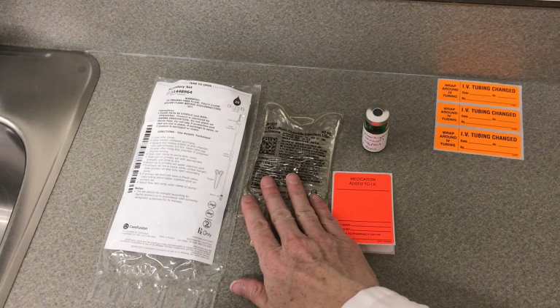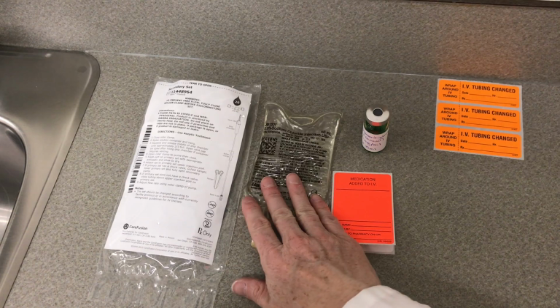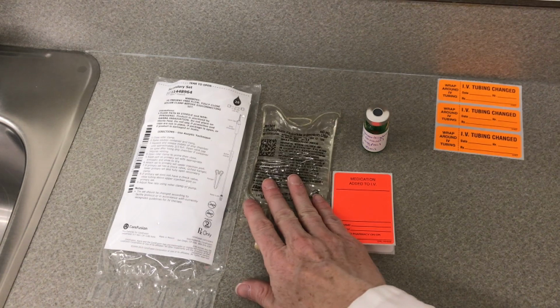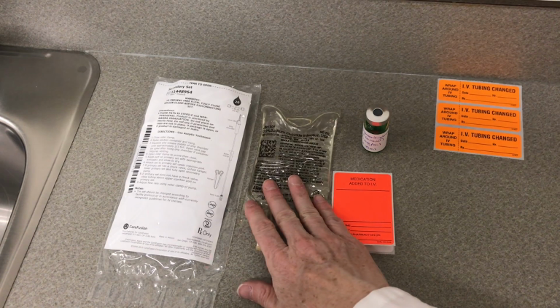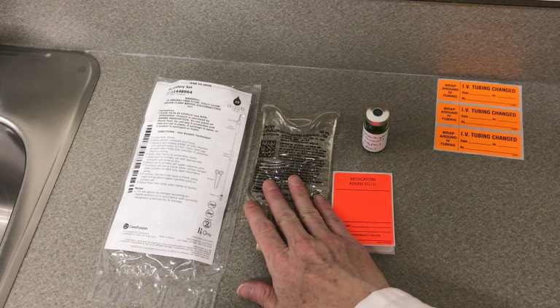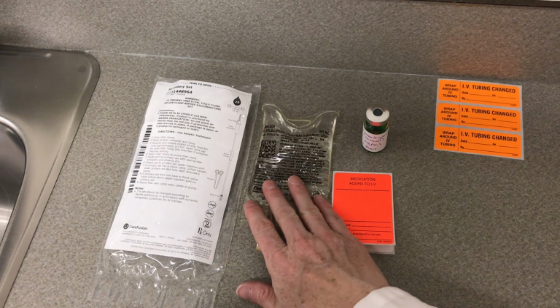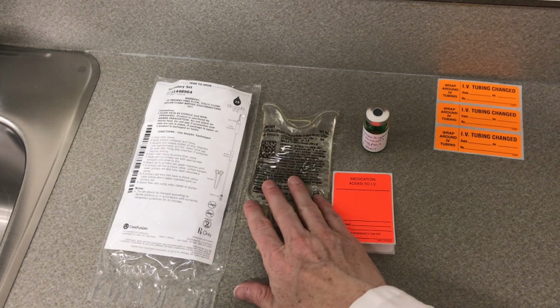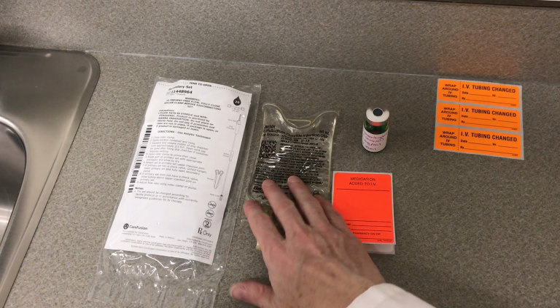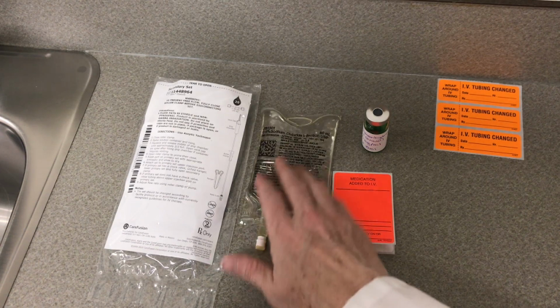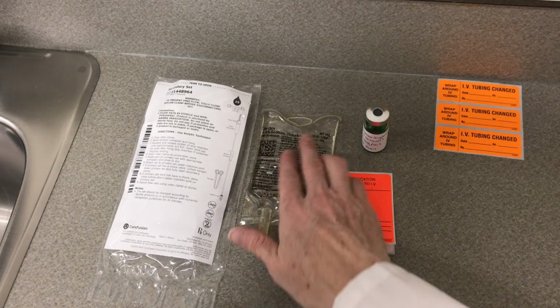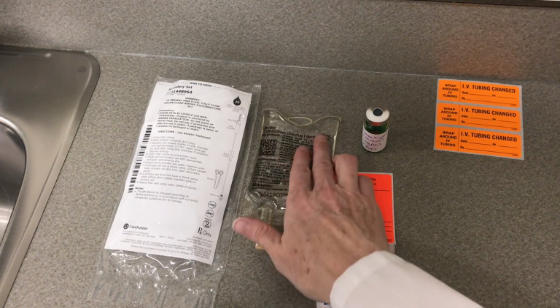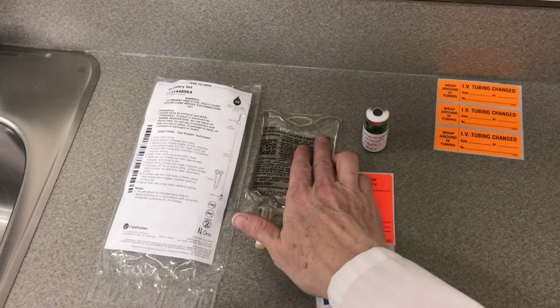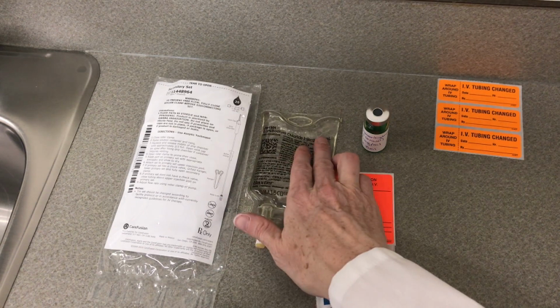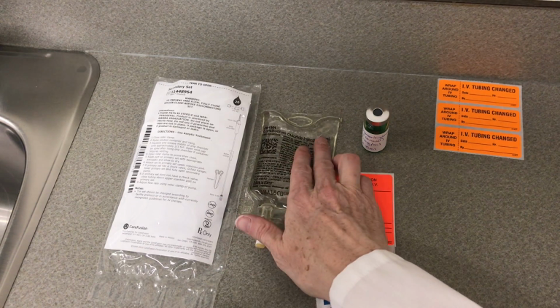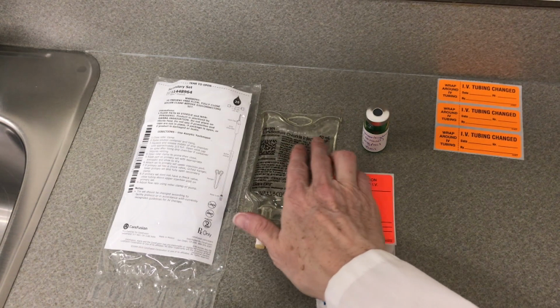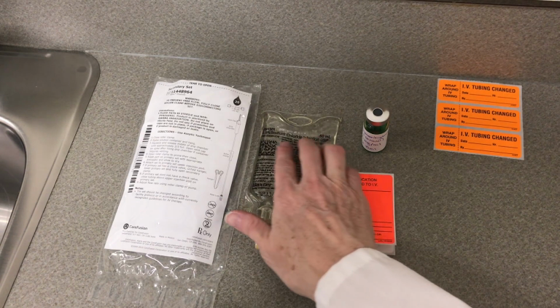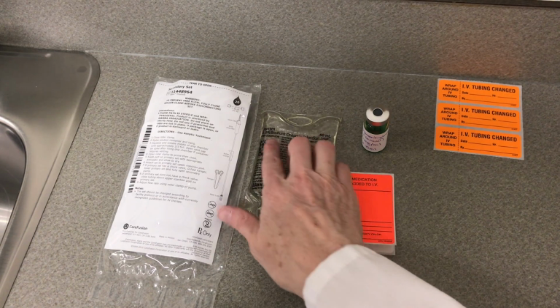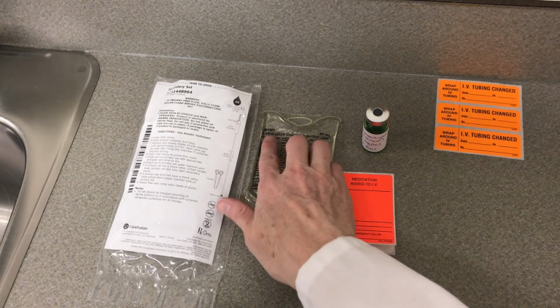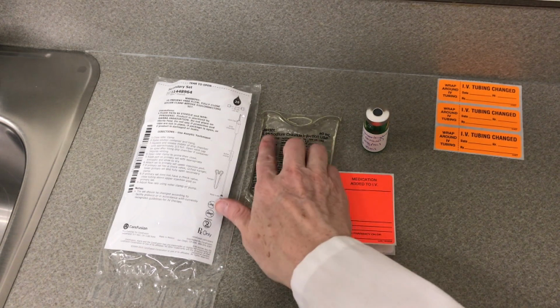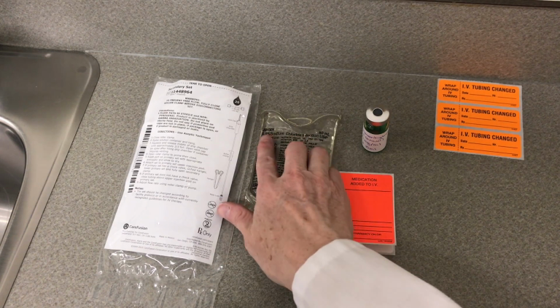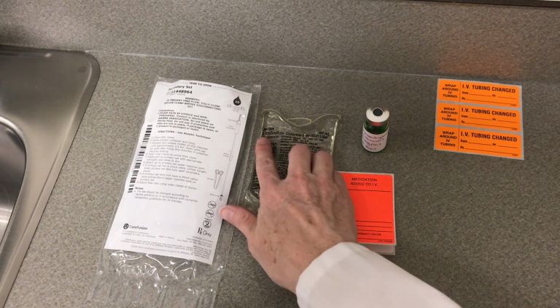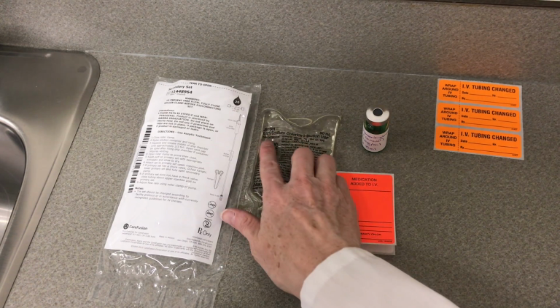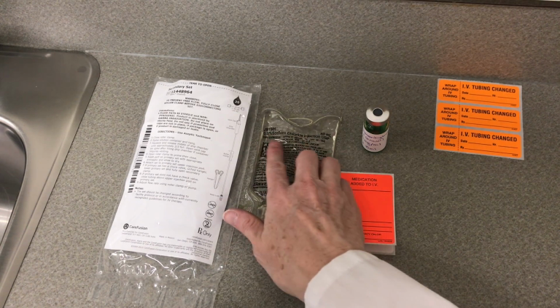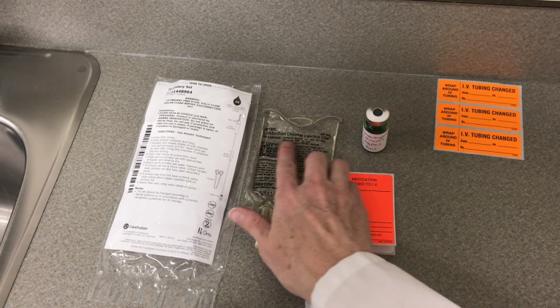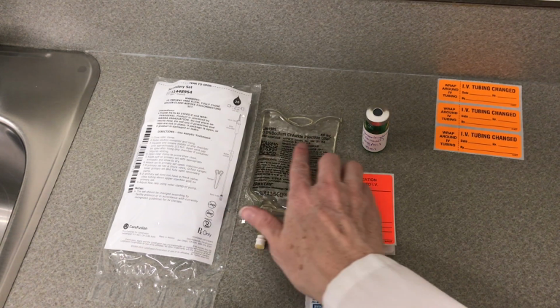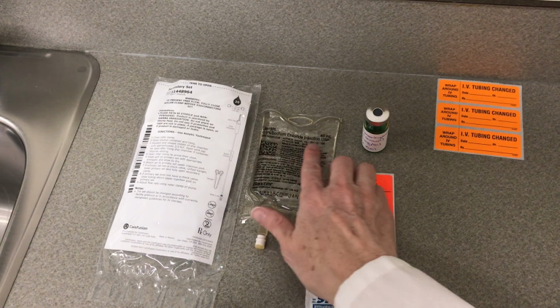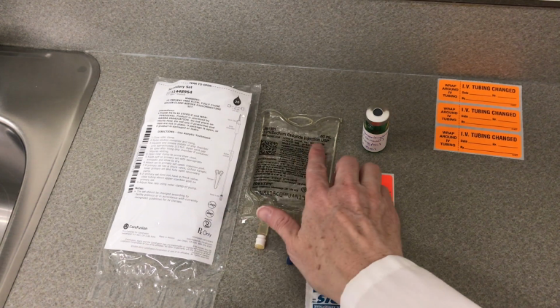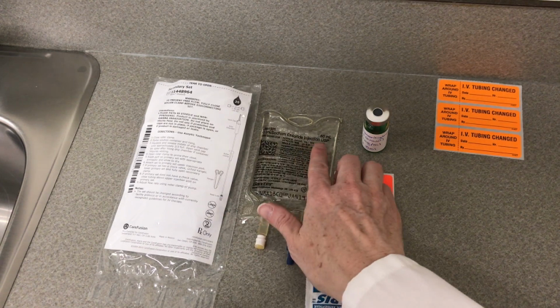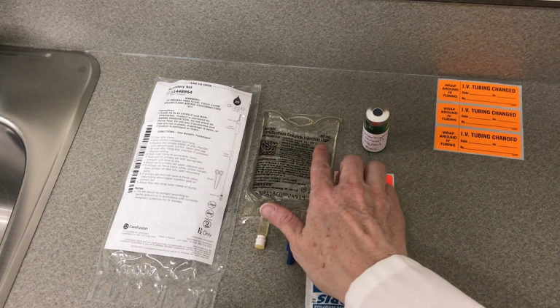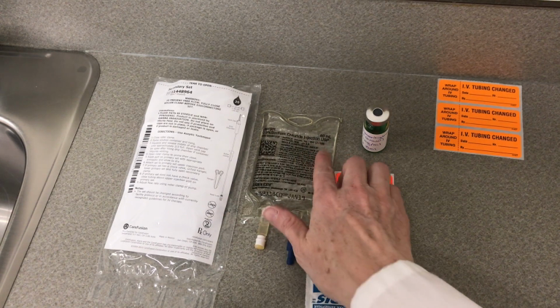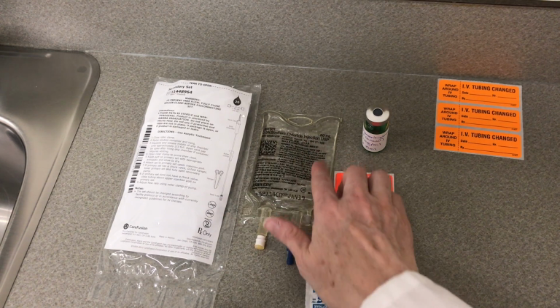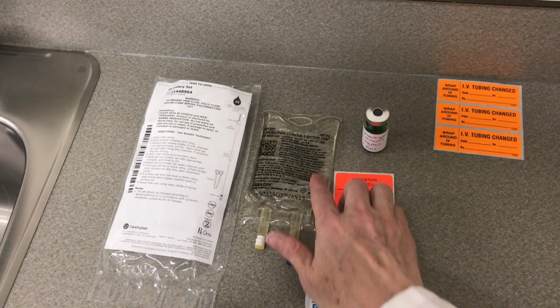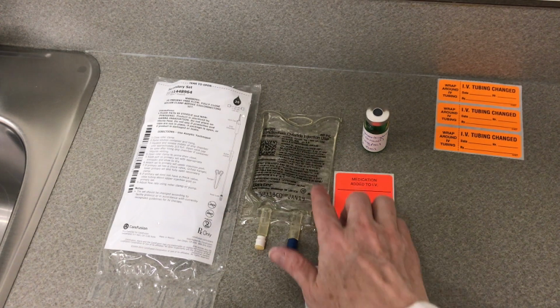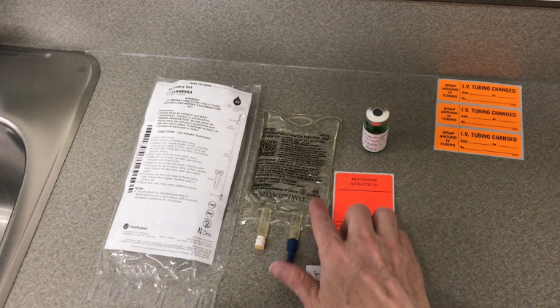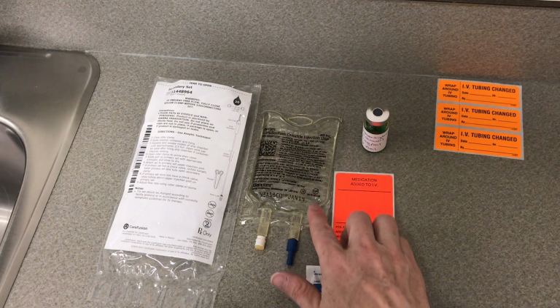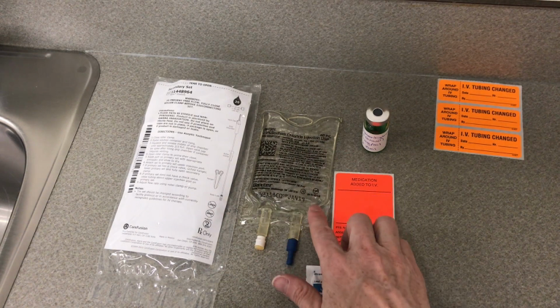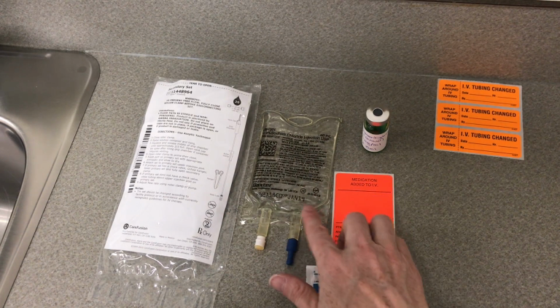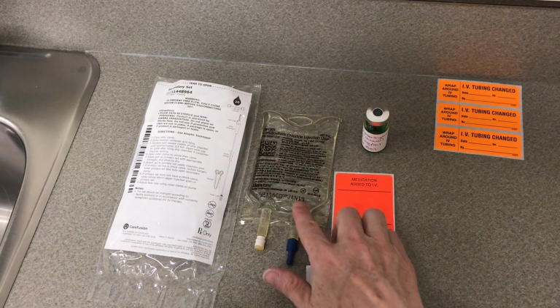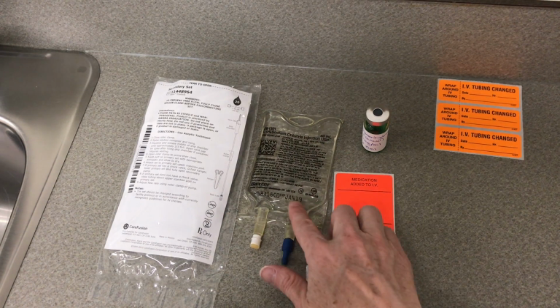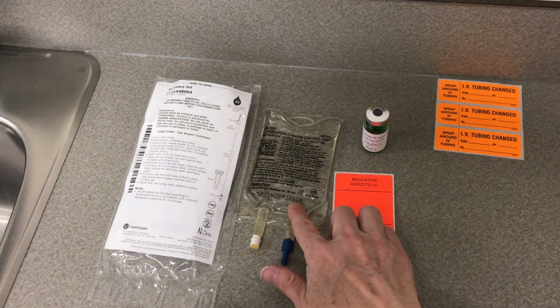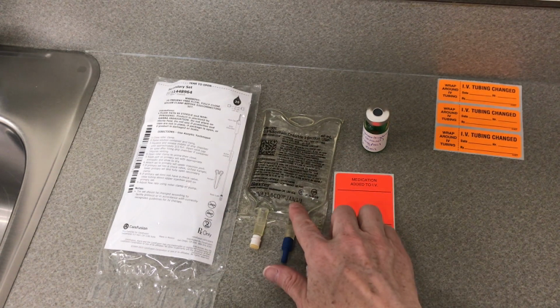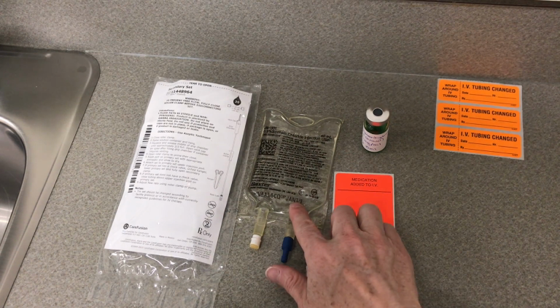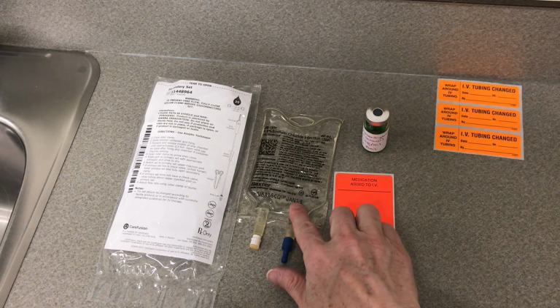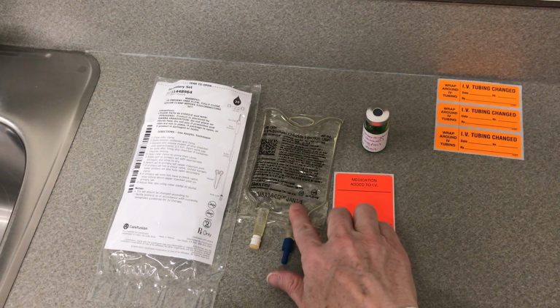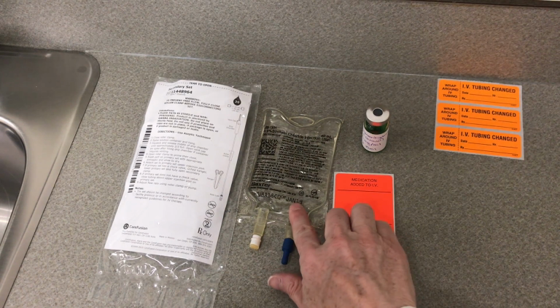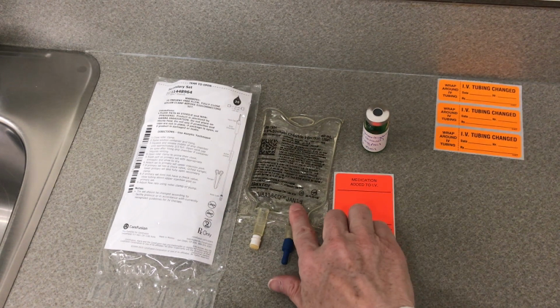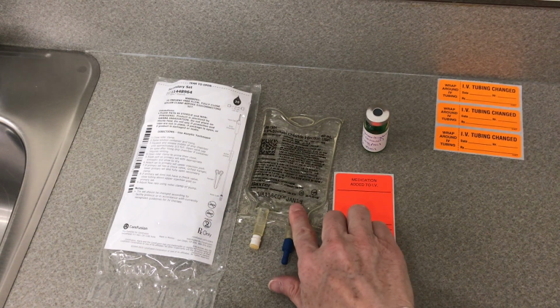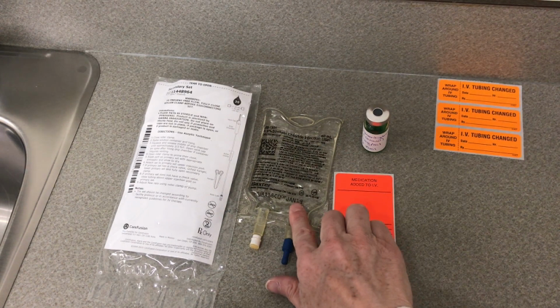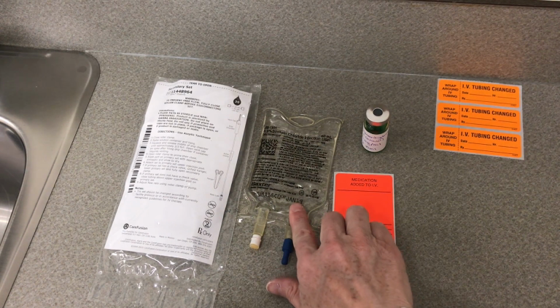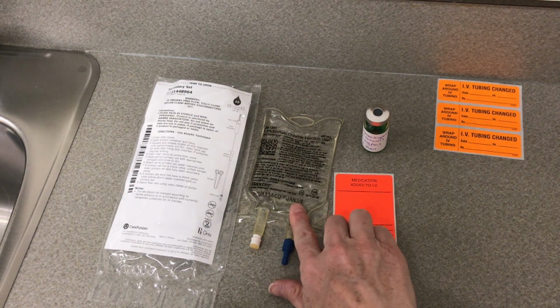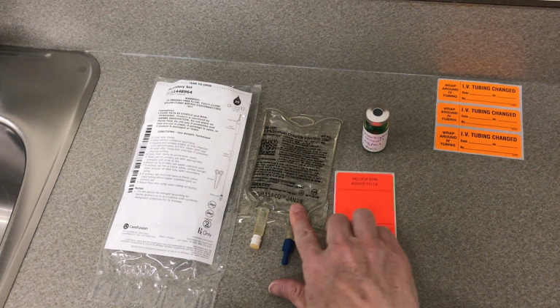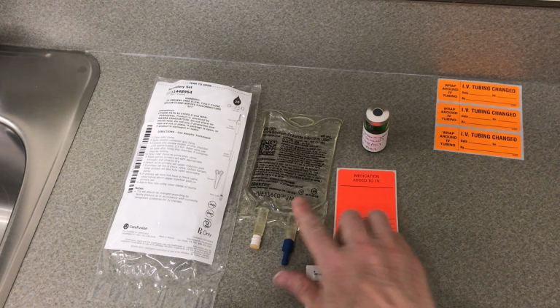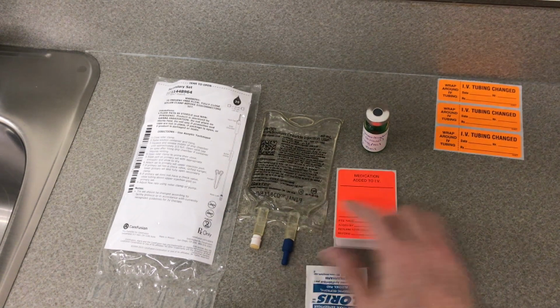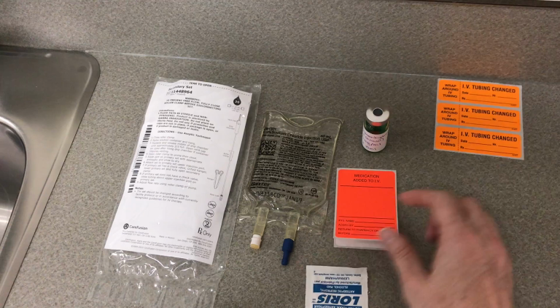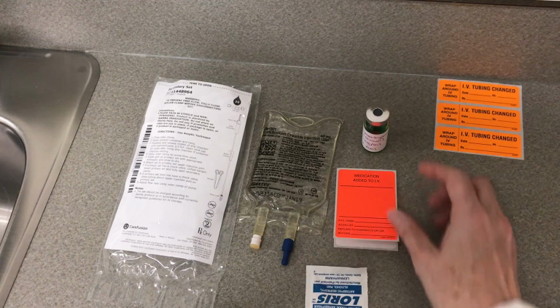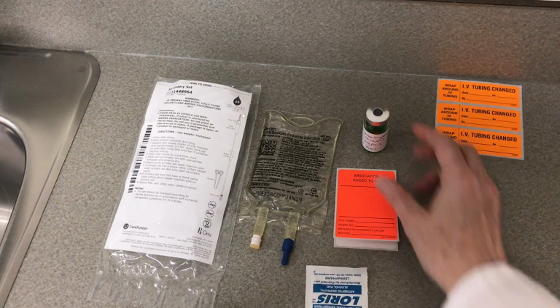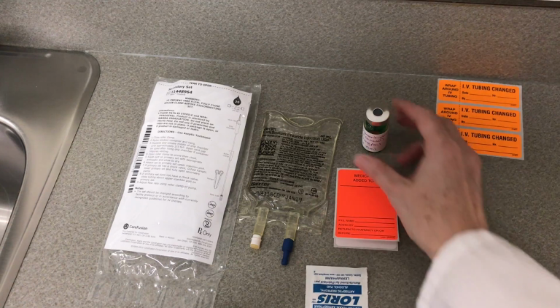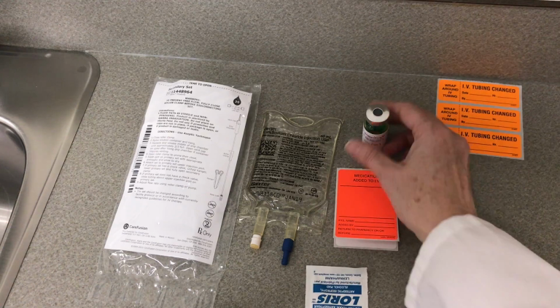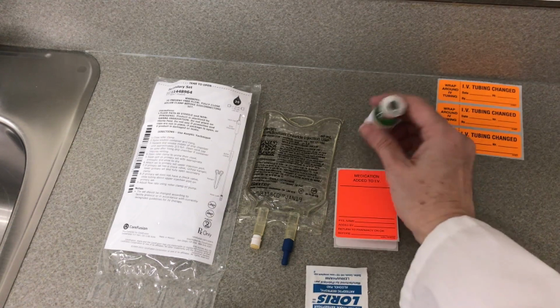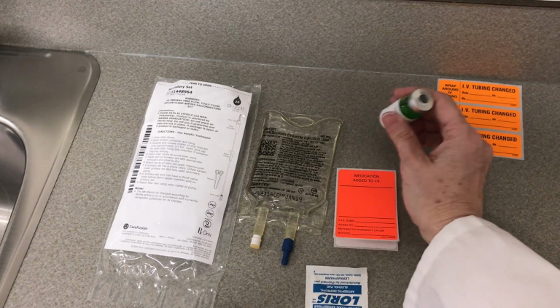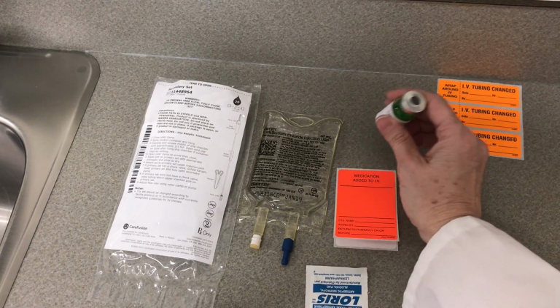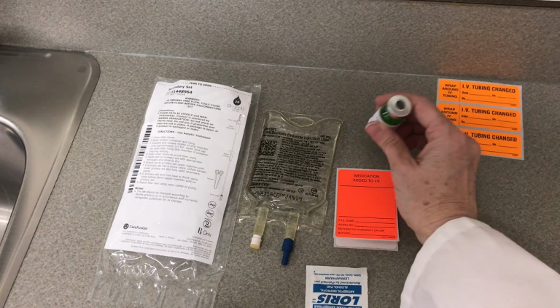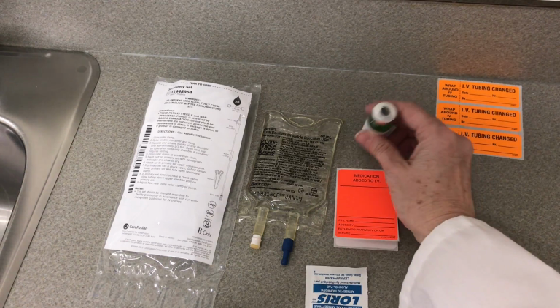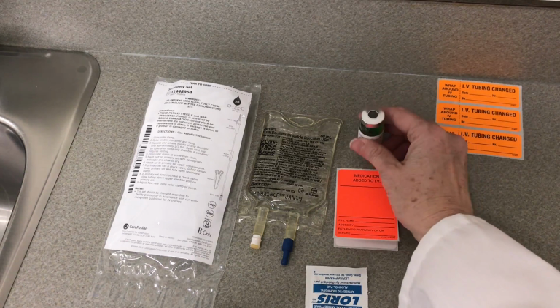Before you get started, make sure you've got the correct fluid and that it hasn't expired in order to mix up your medications.